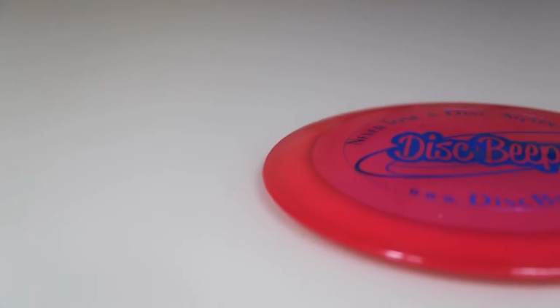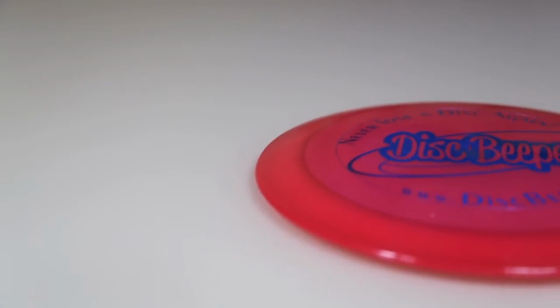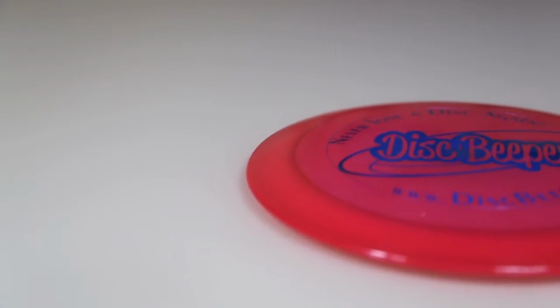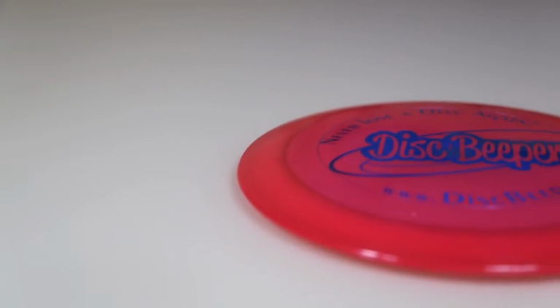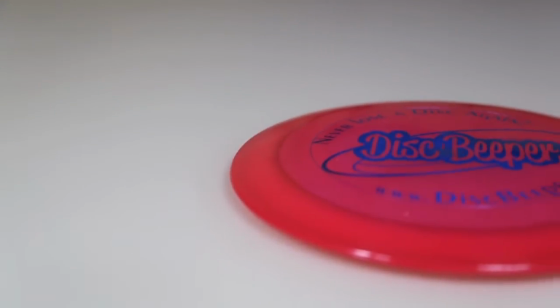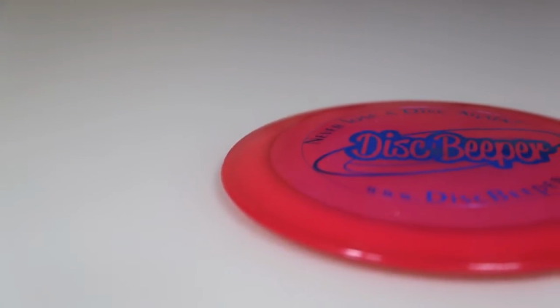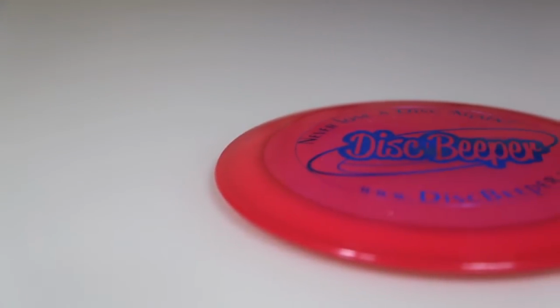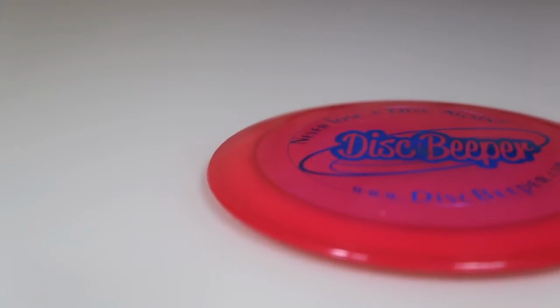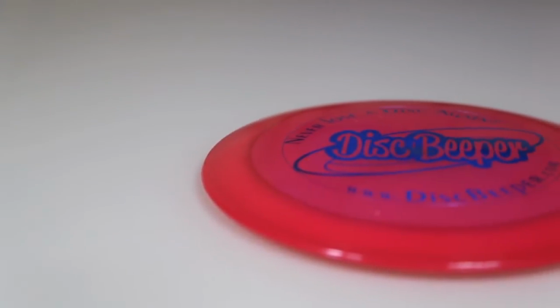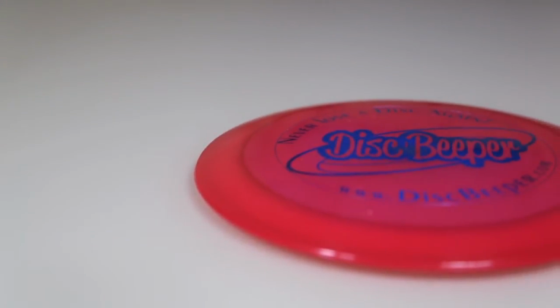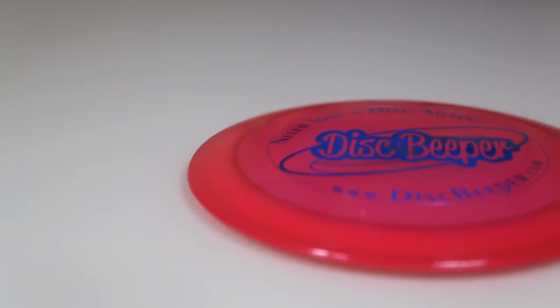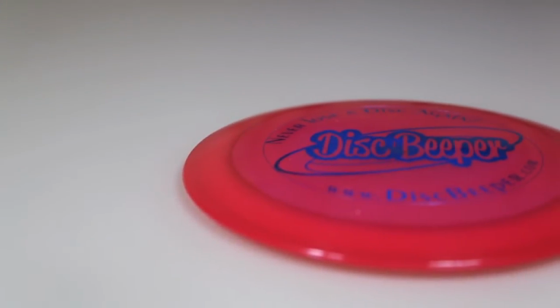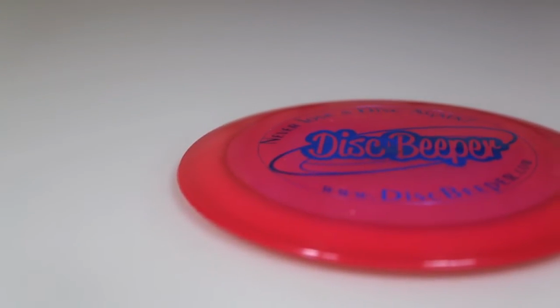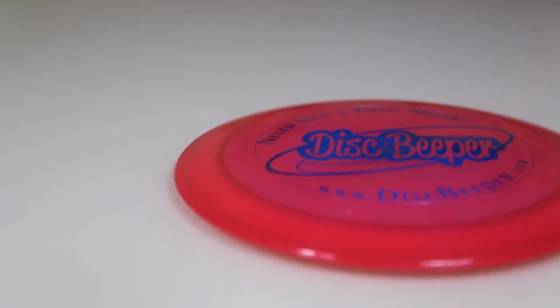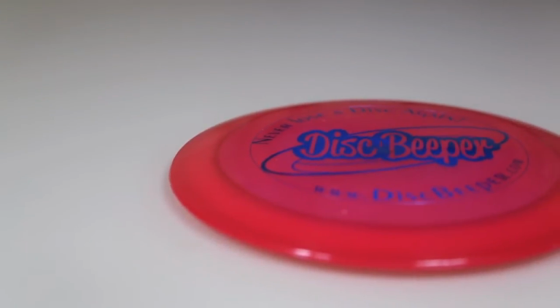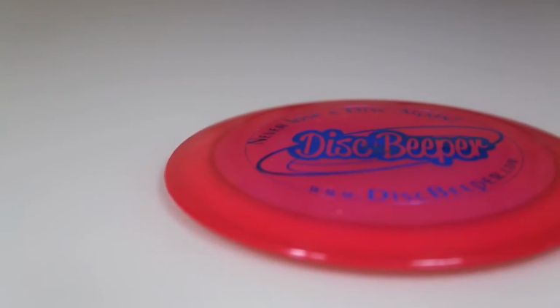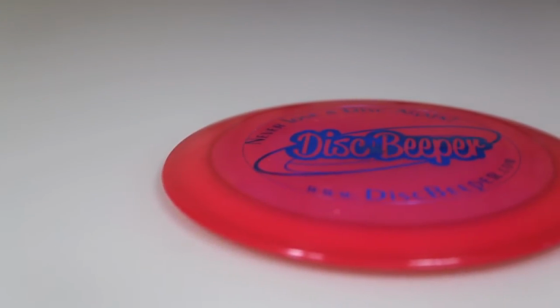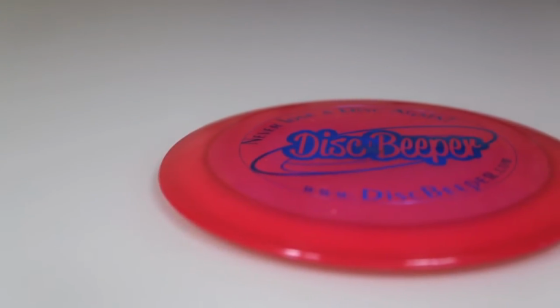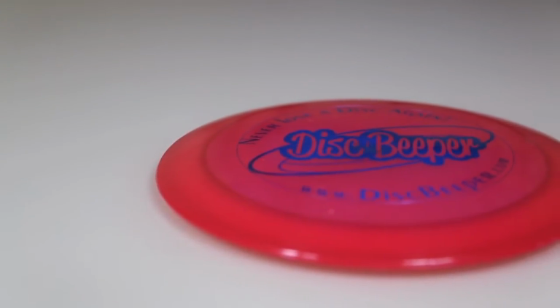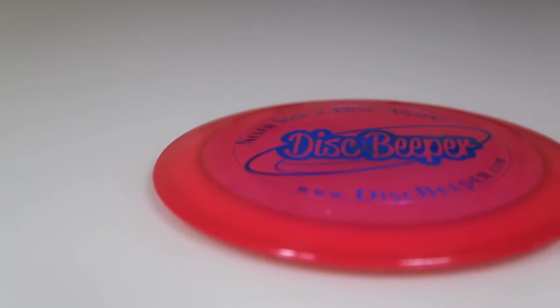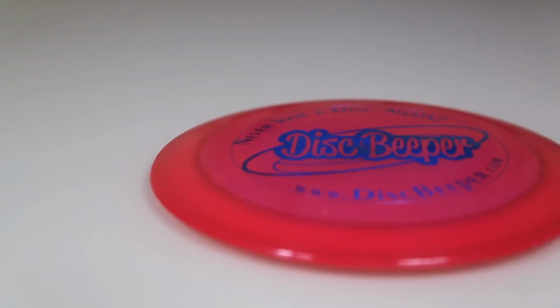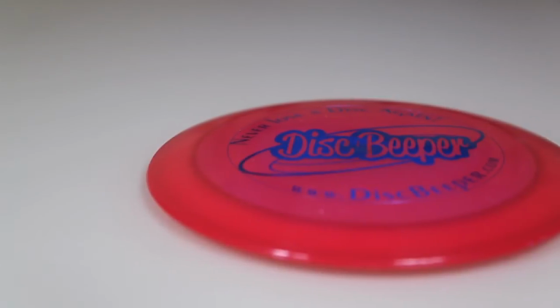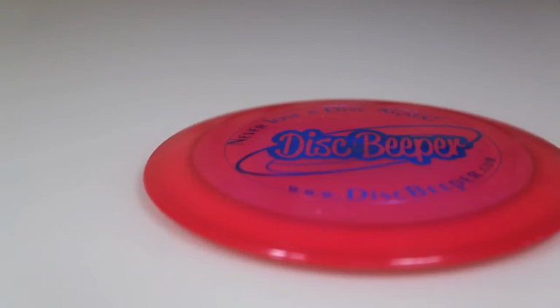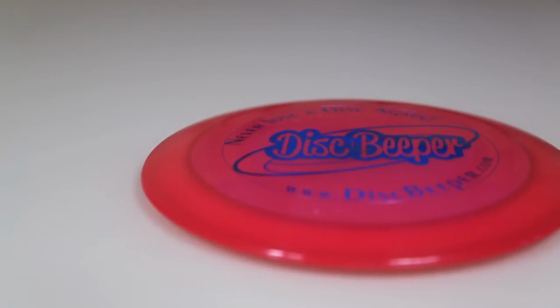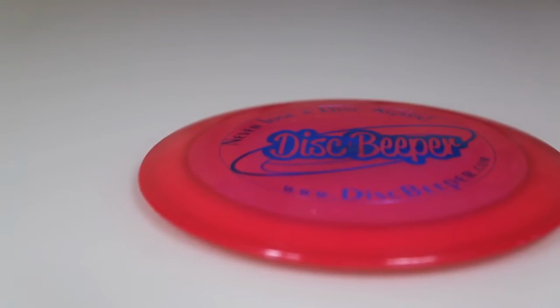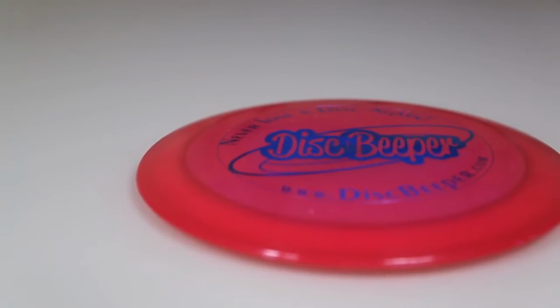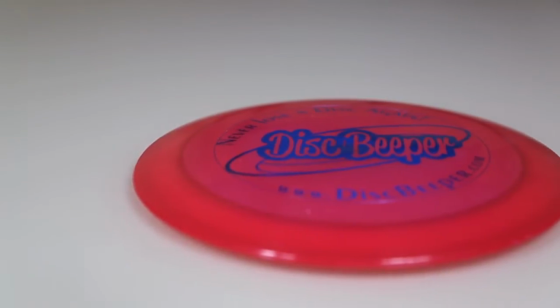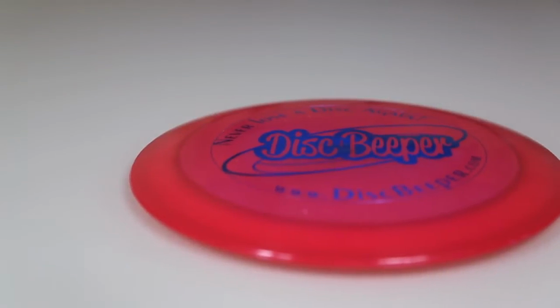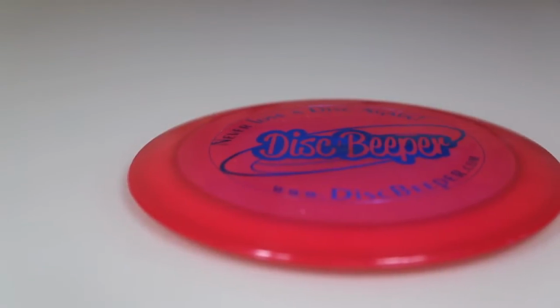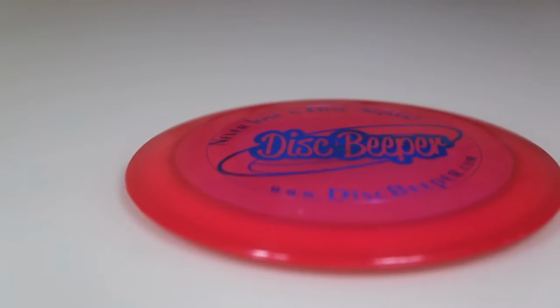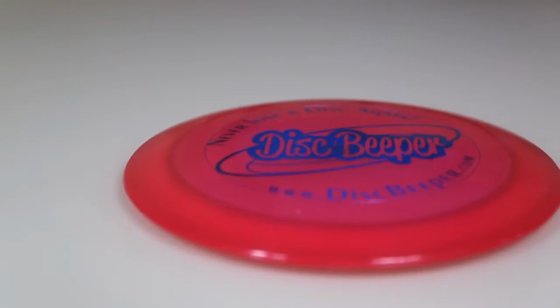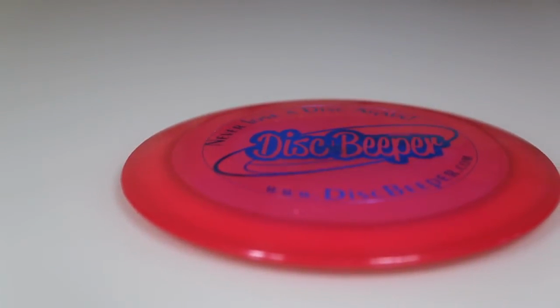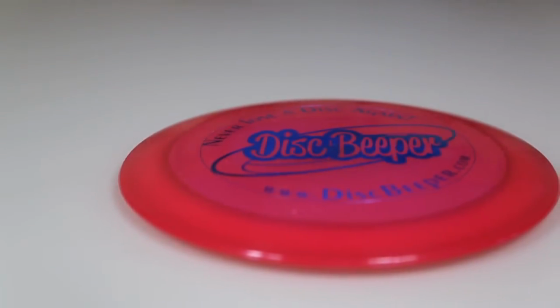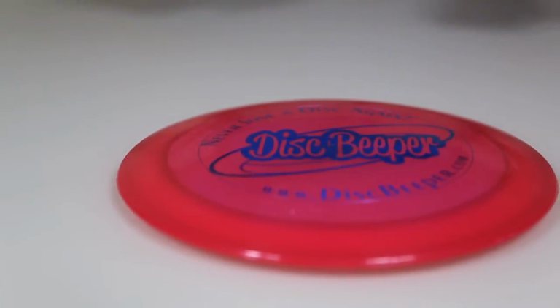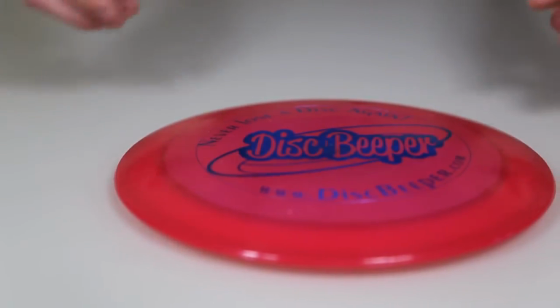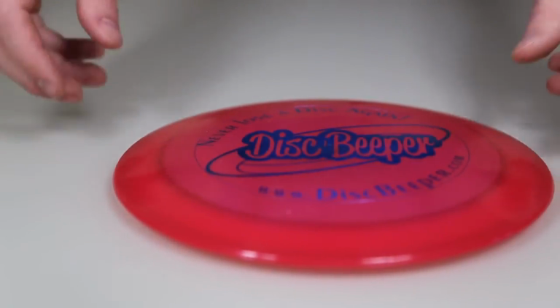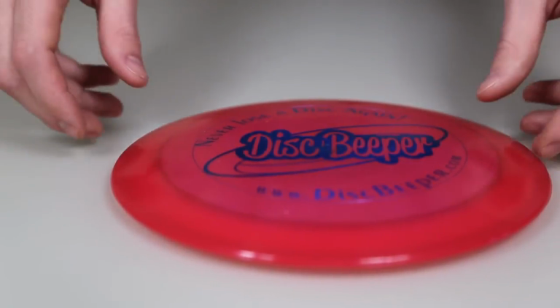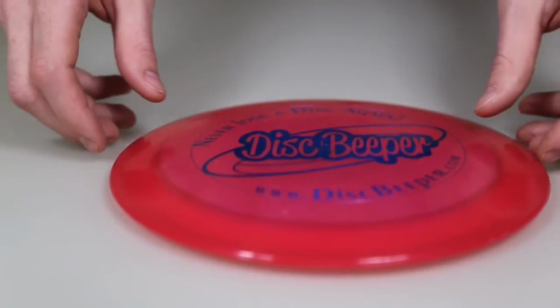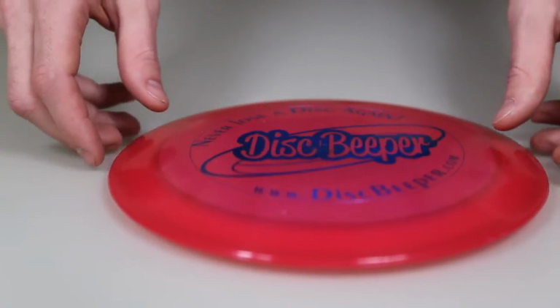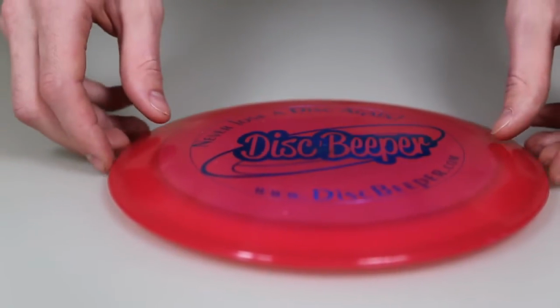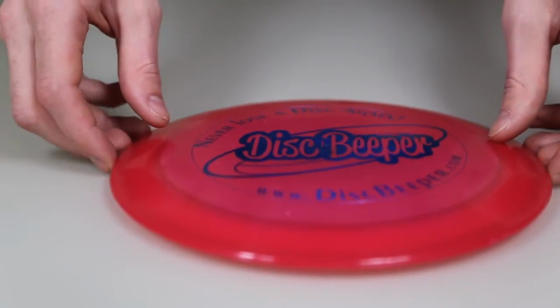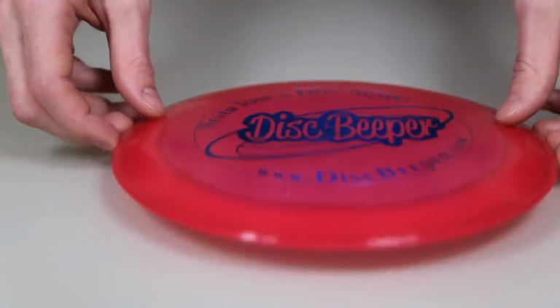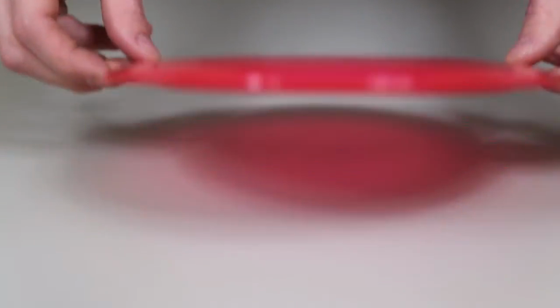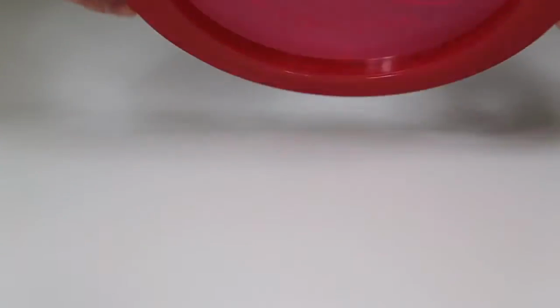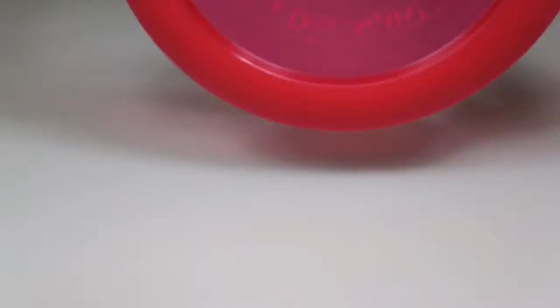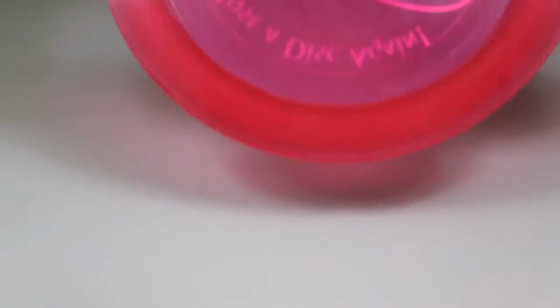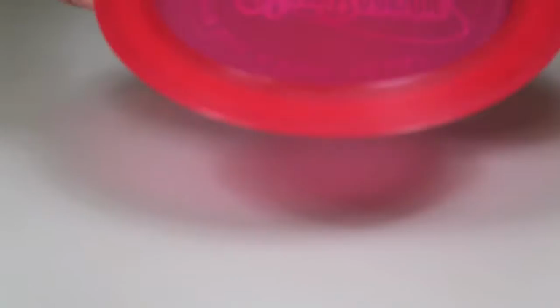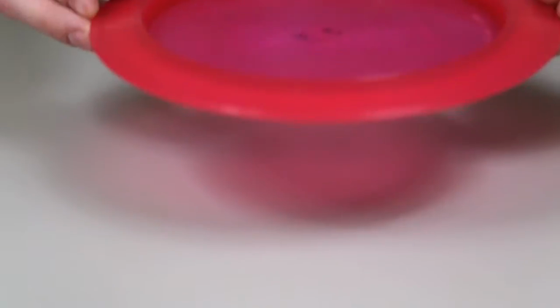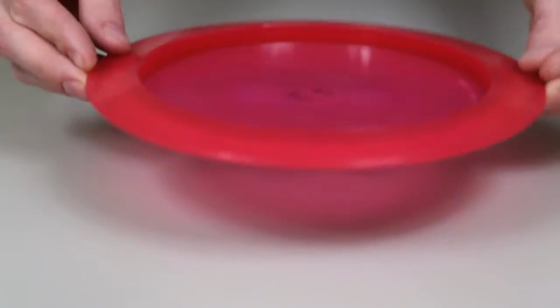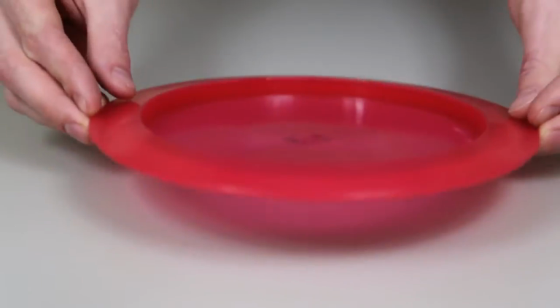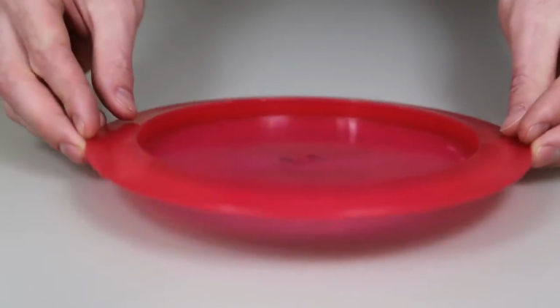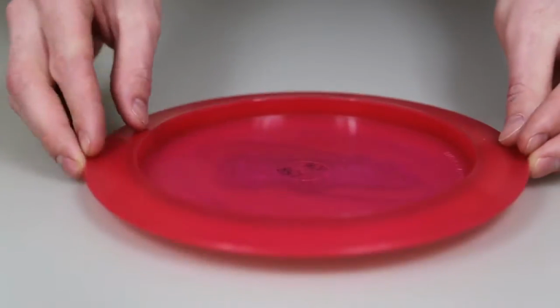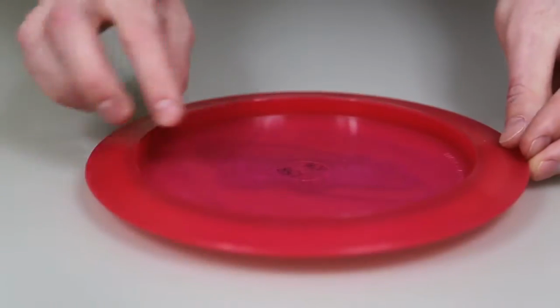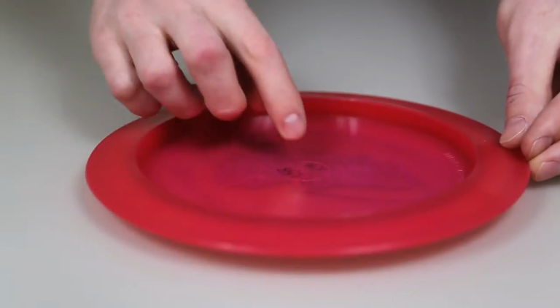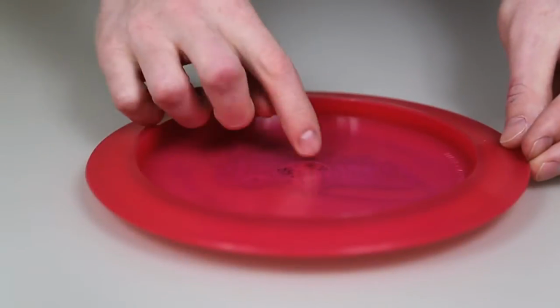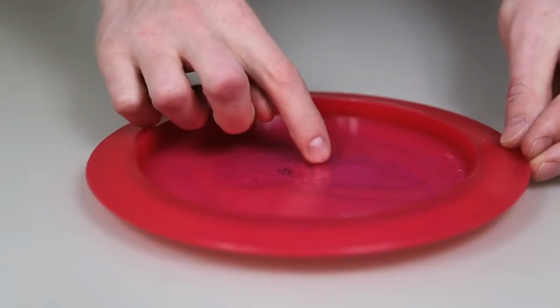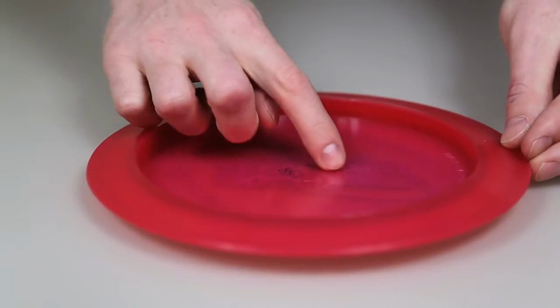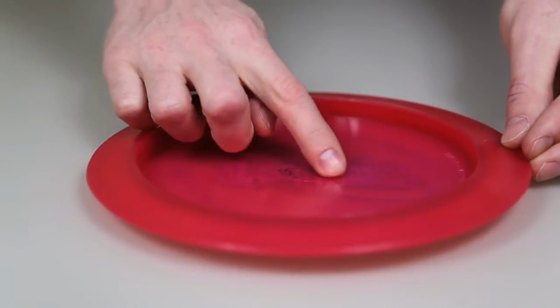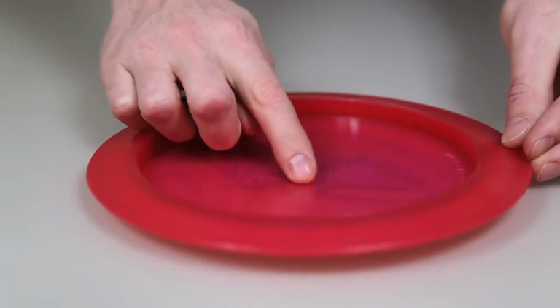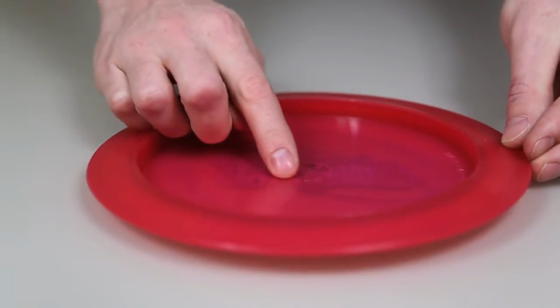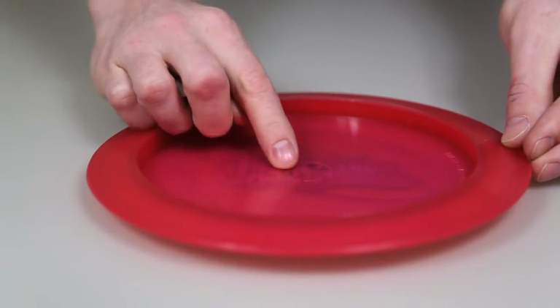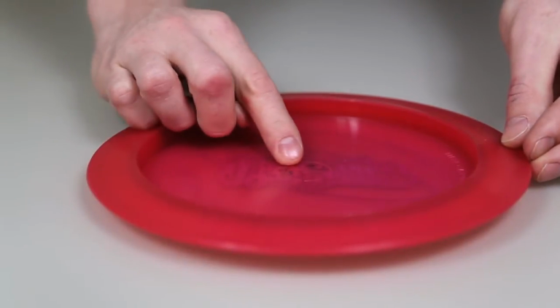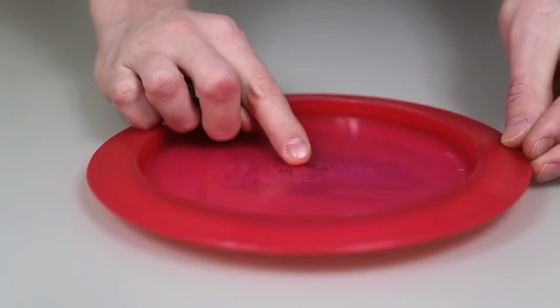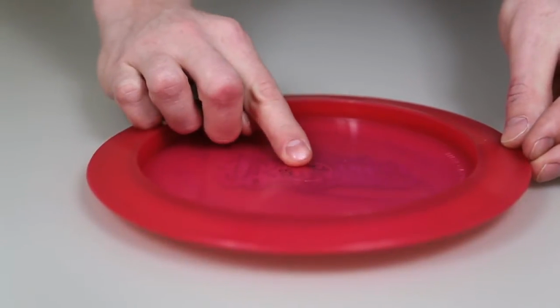The first thing you want to check is how smooth the bottom center of your disc is. If there's a large bump, you may want to trim it down first using a razor blade.